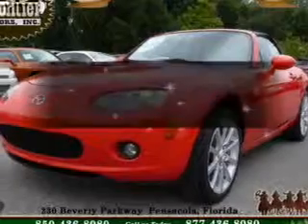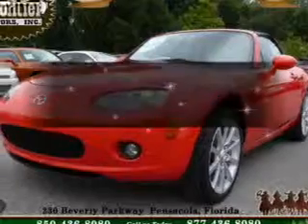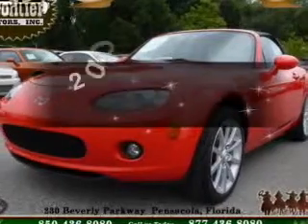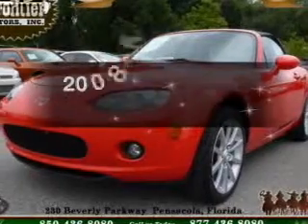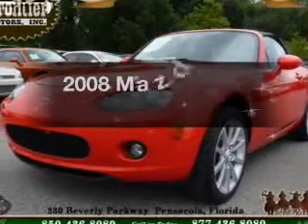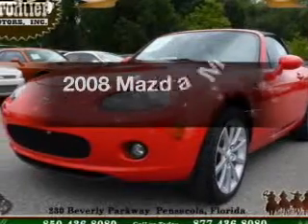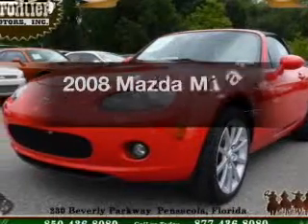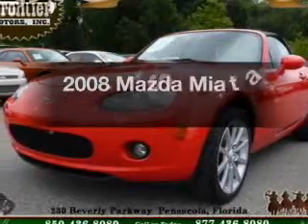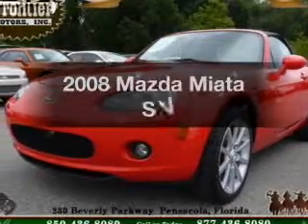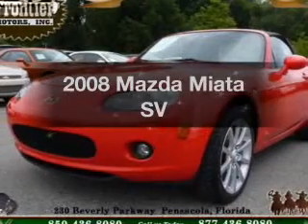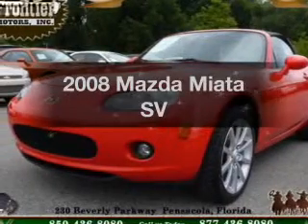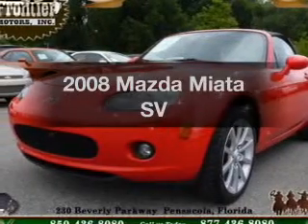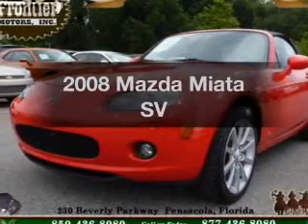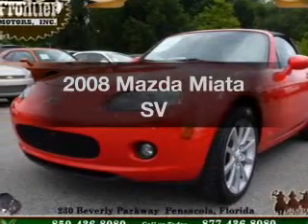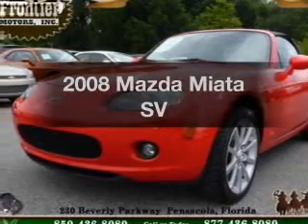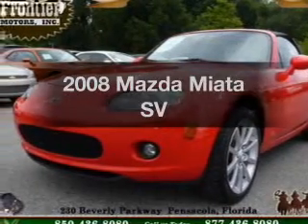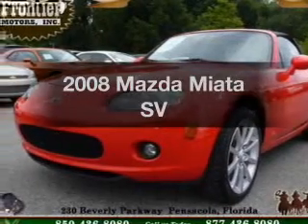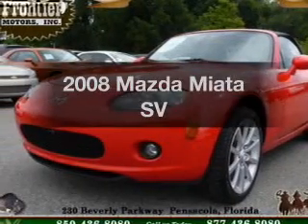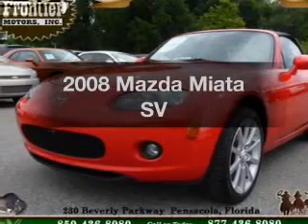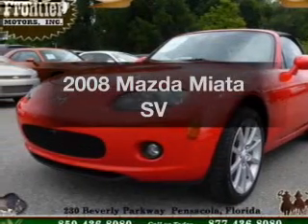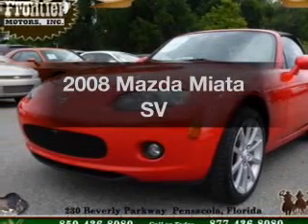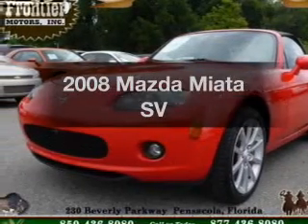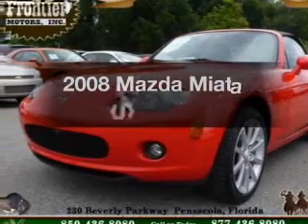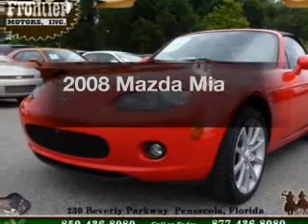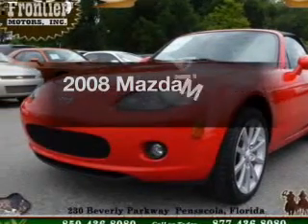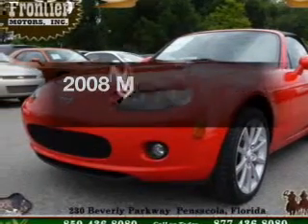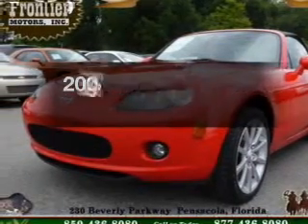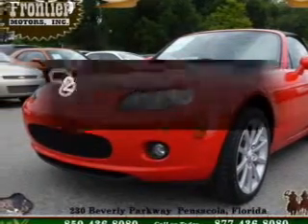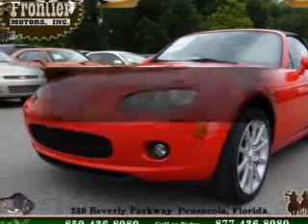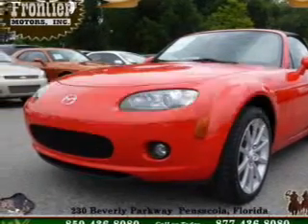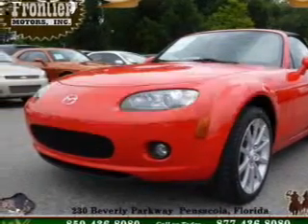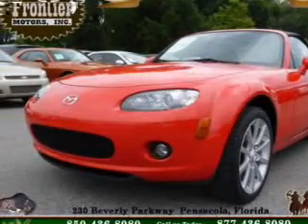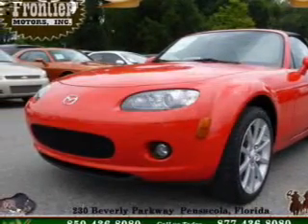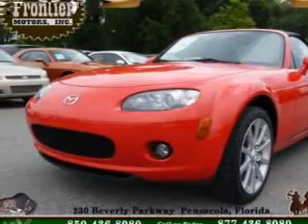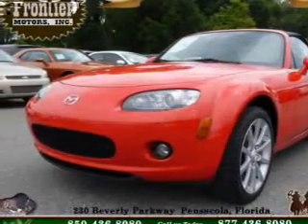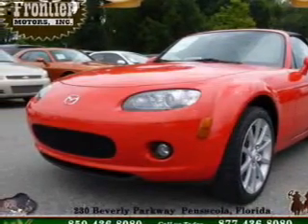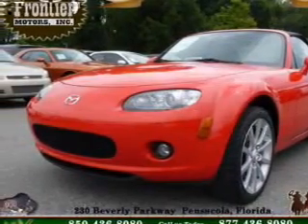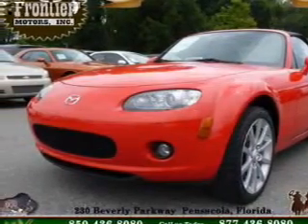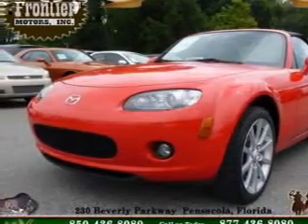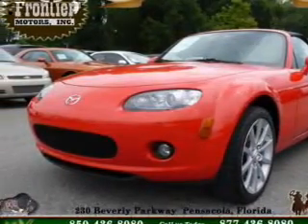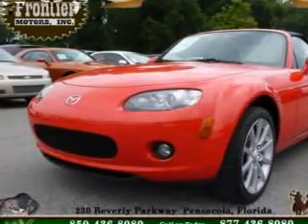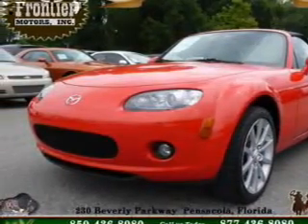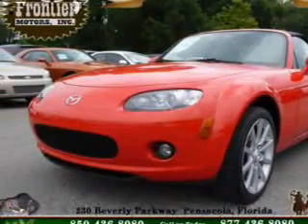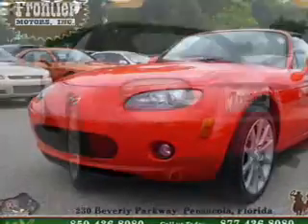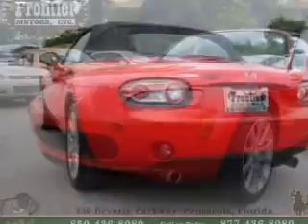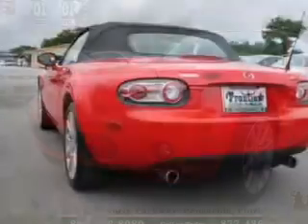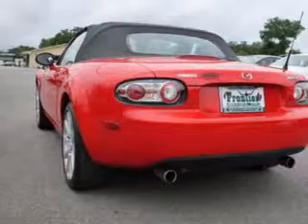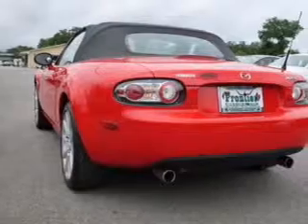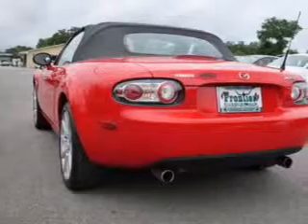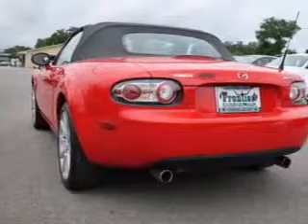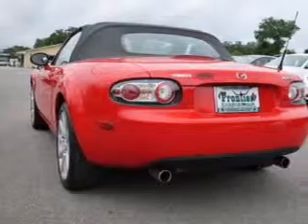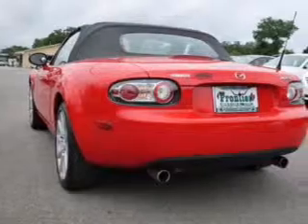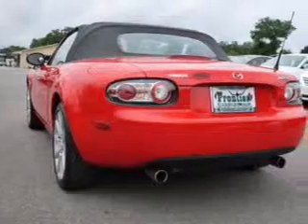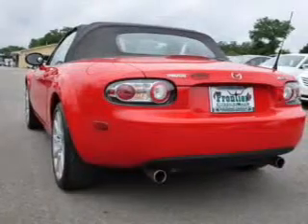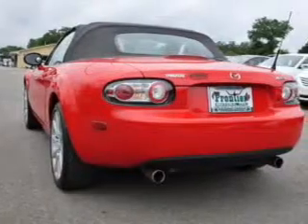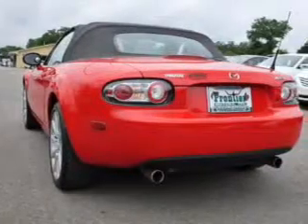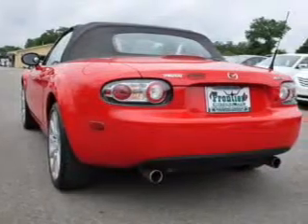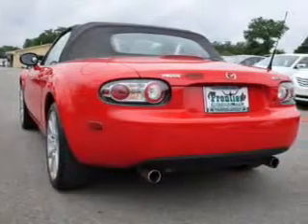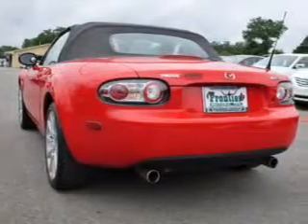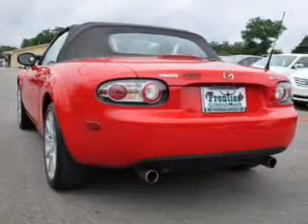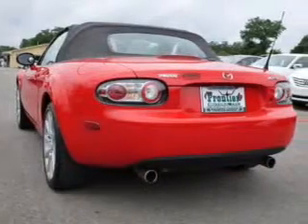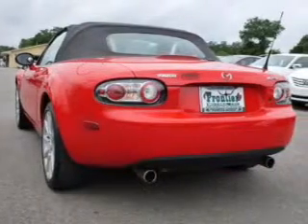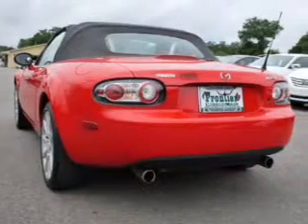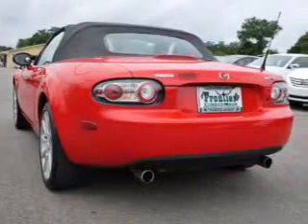Get noticed in this 2008 Mazda Miata. If you're looking for a first-rate auto, this one could be yours today.